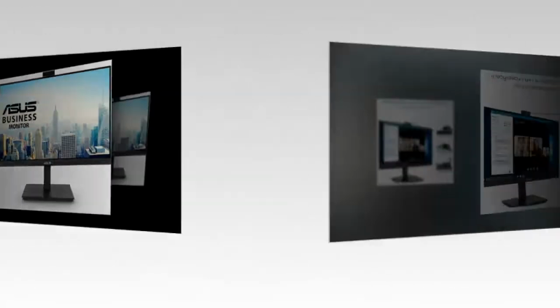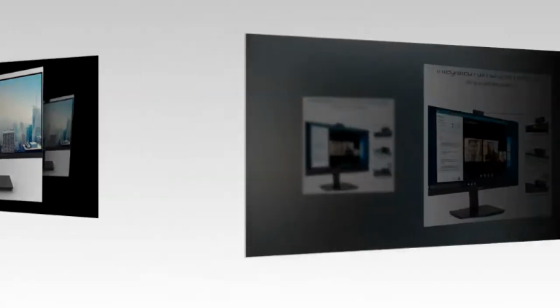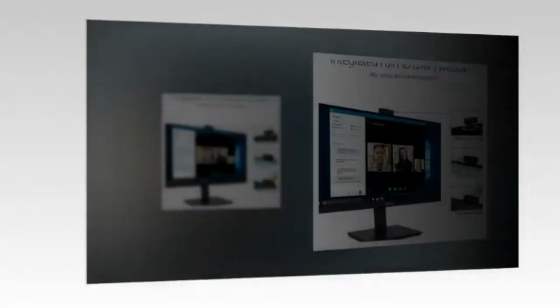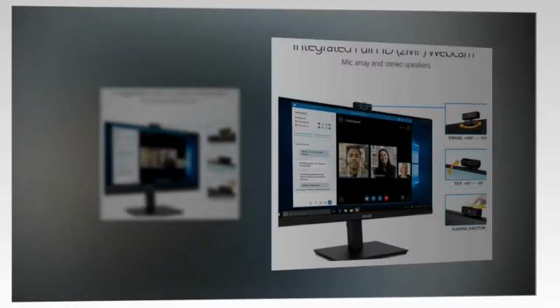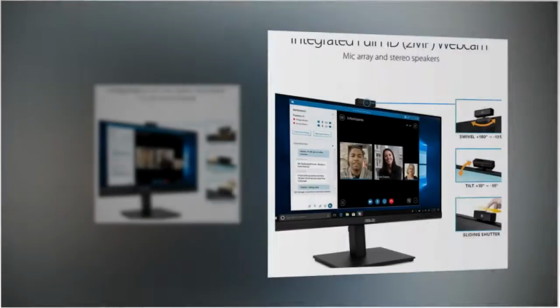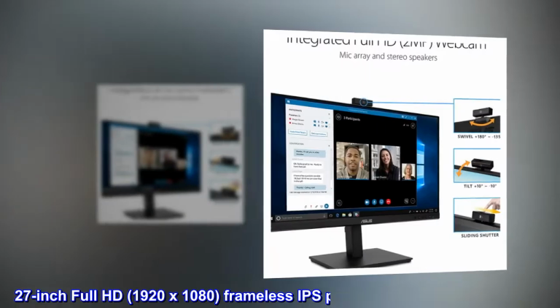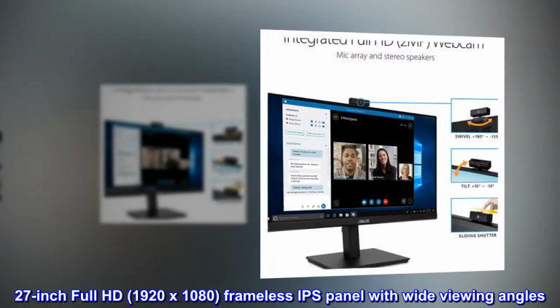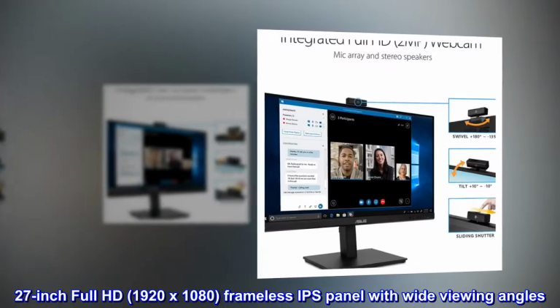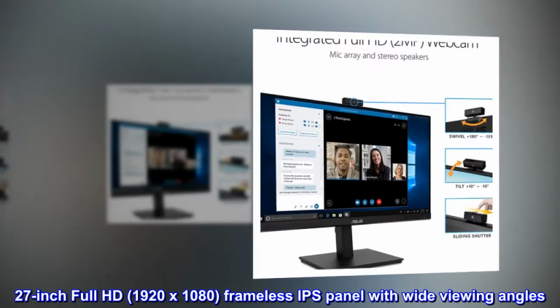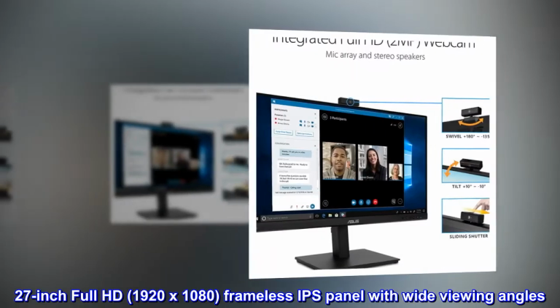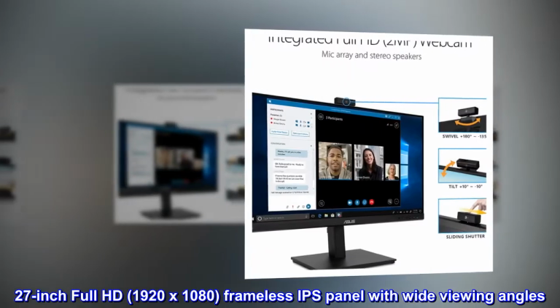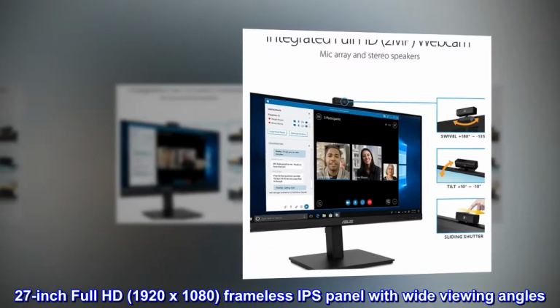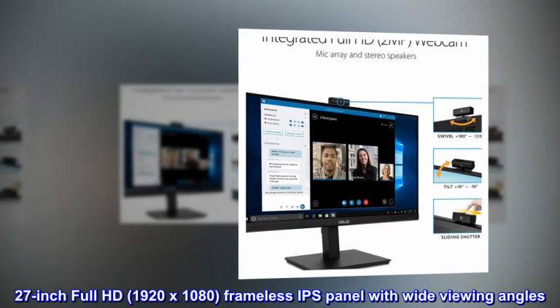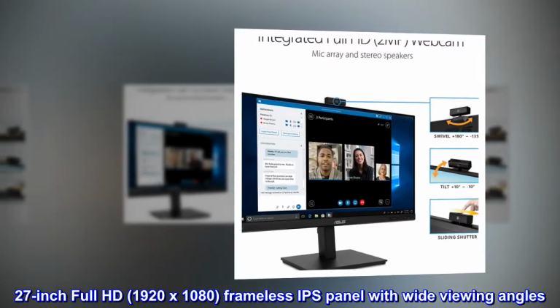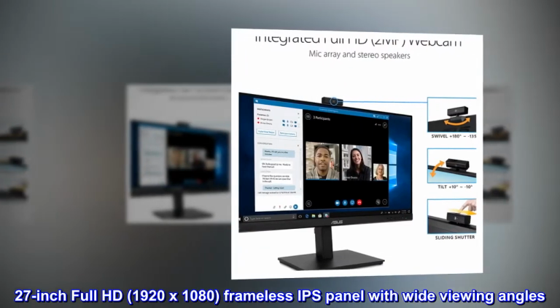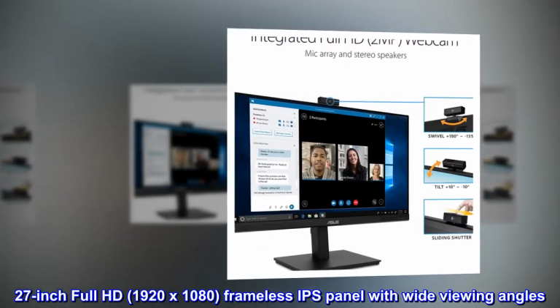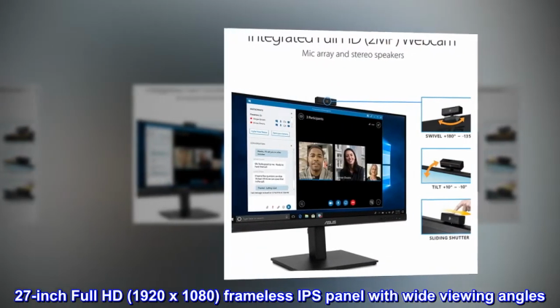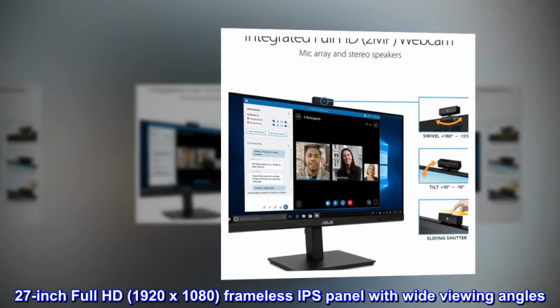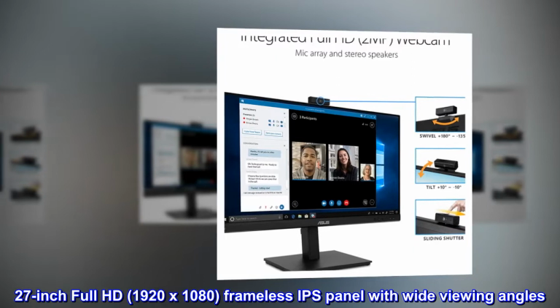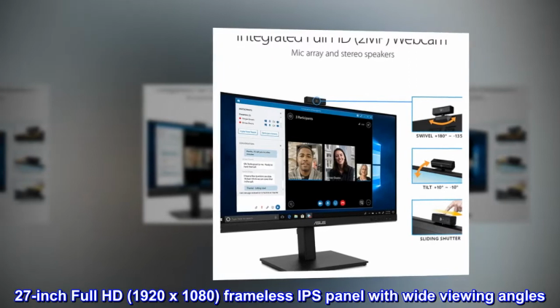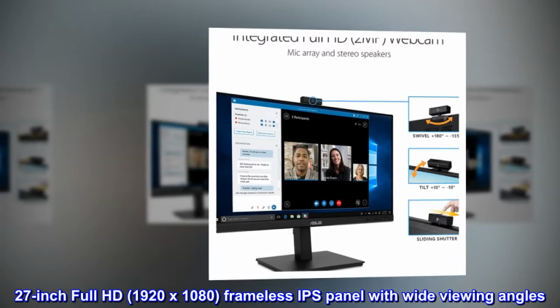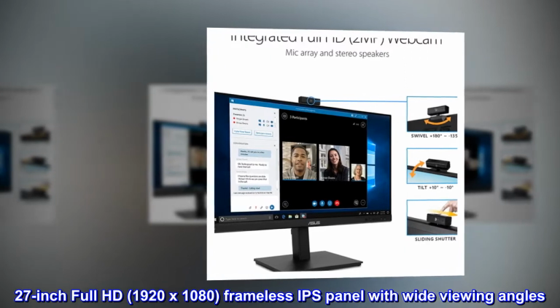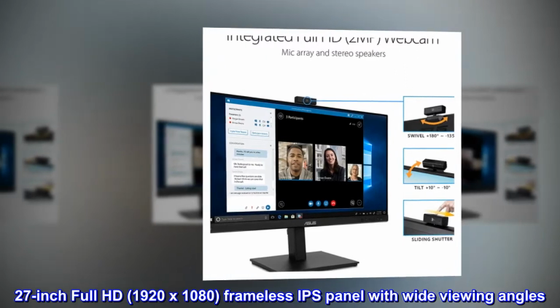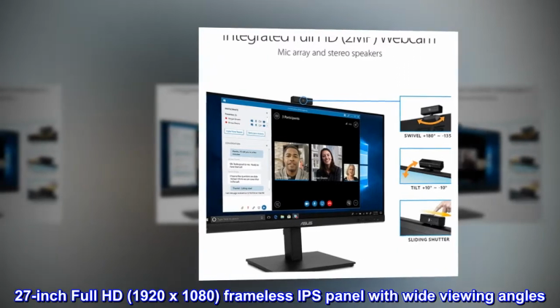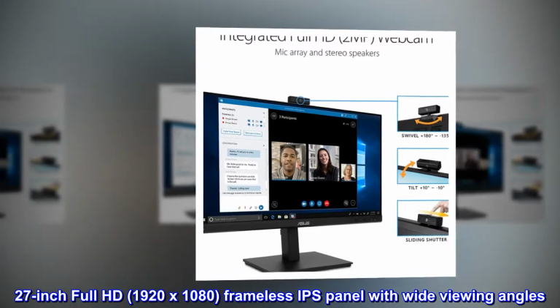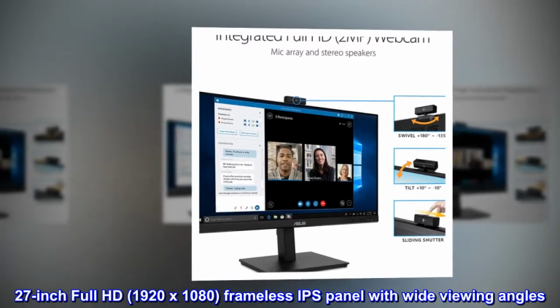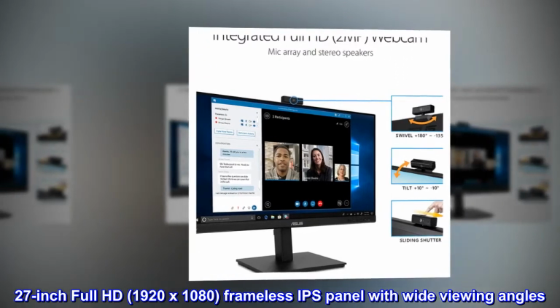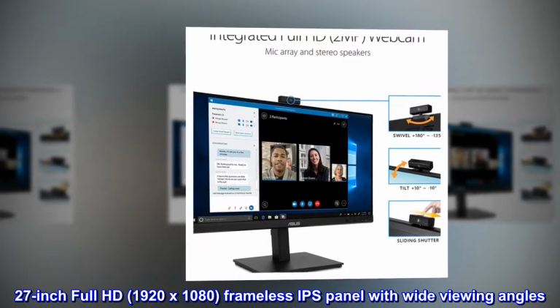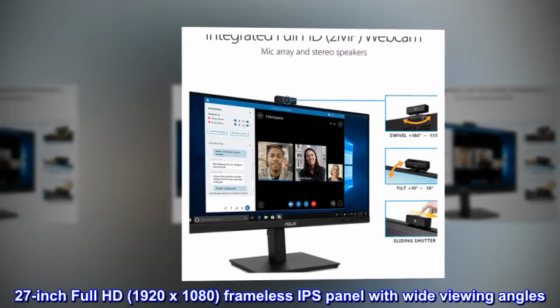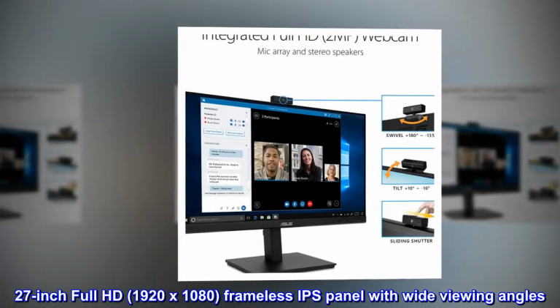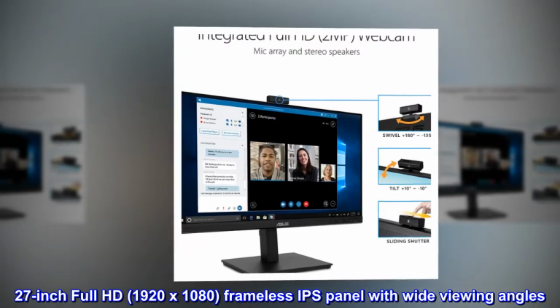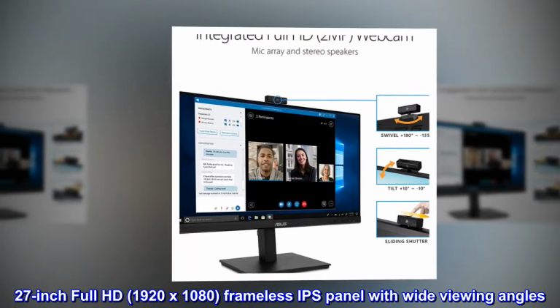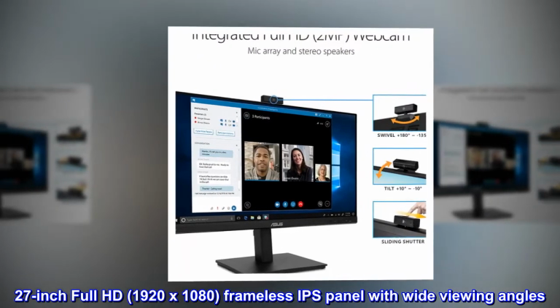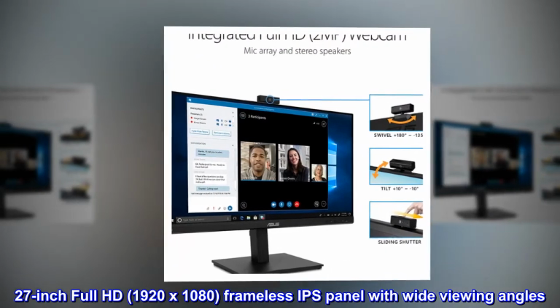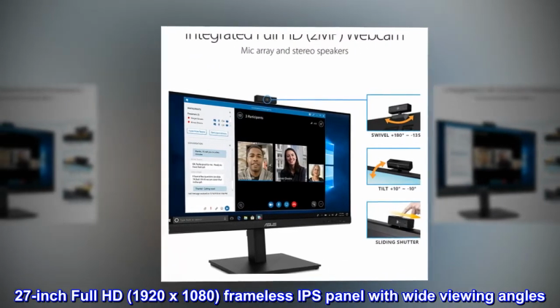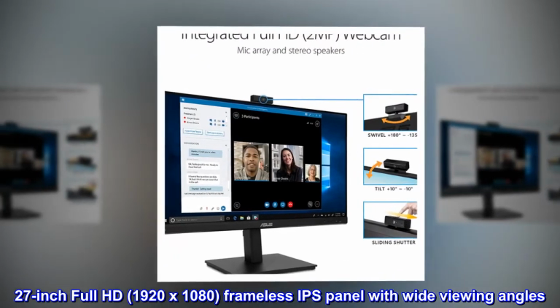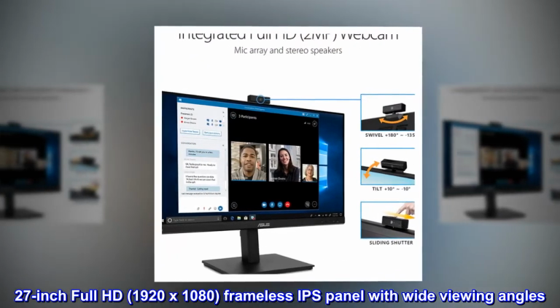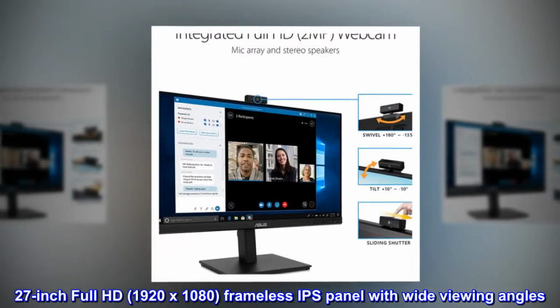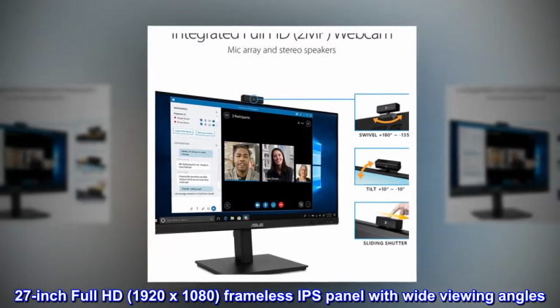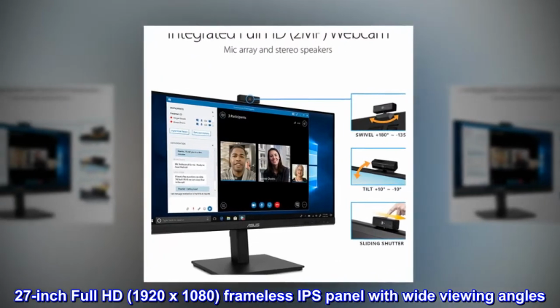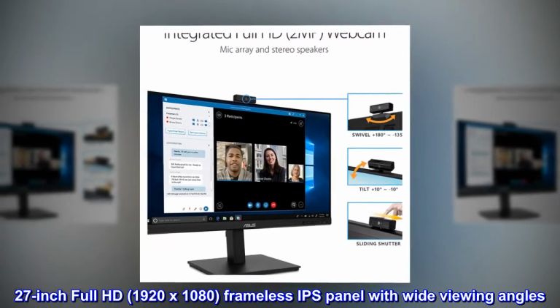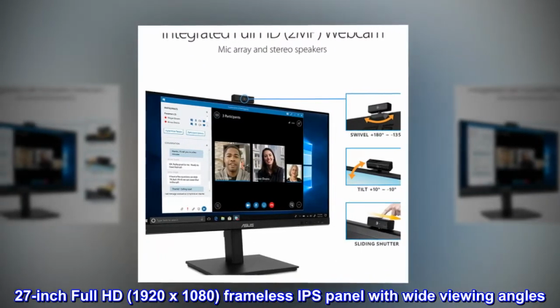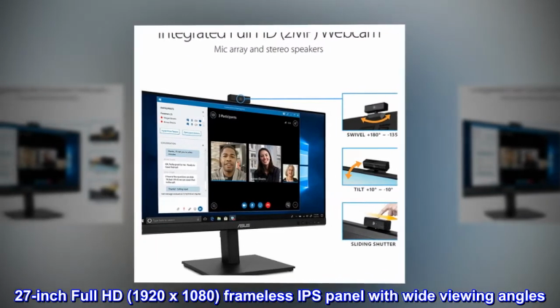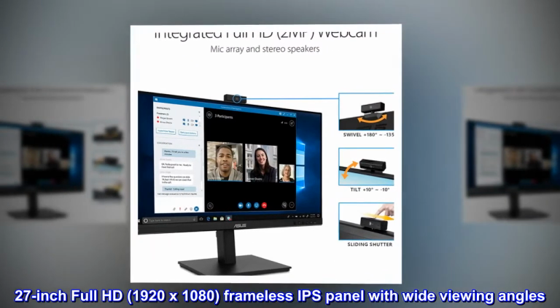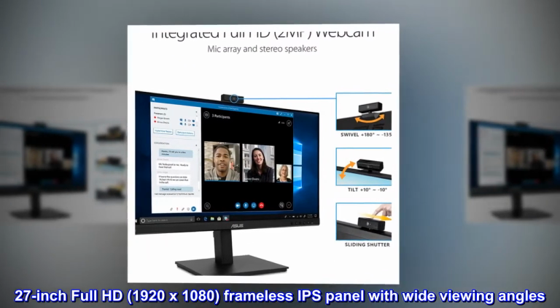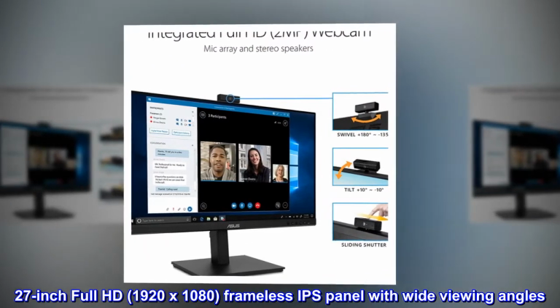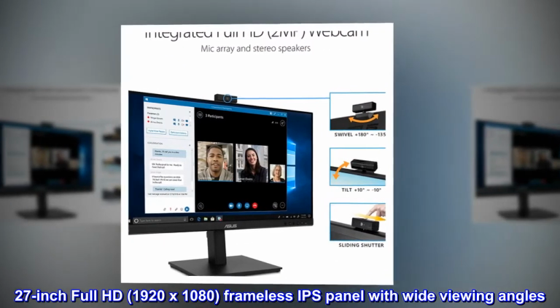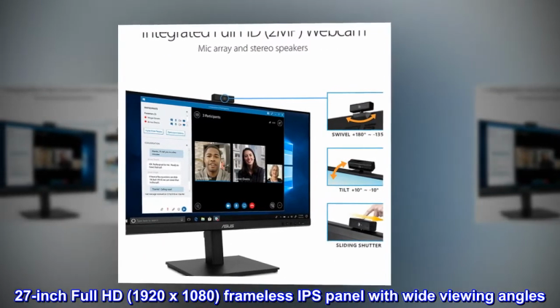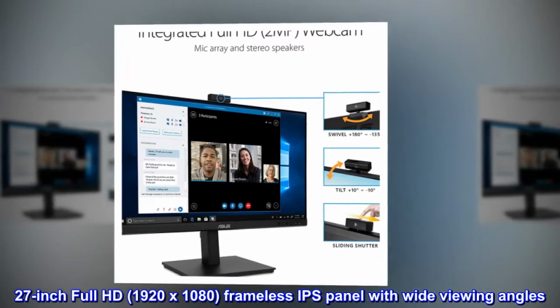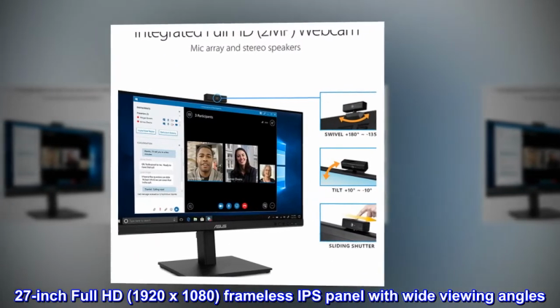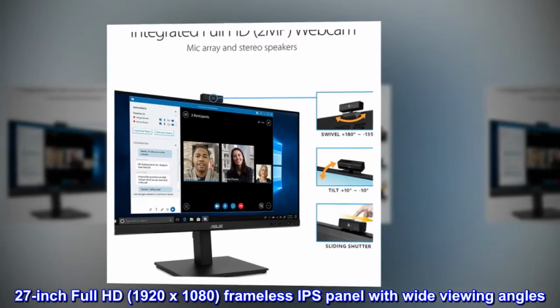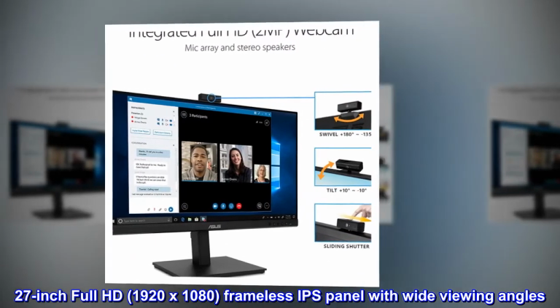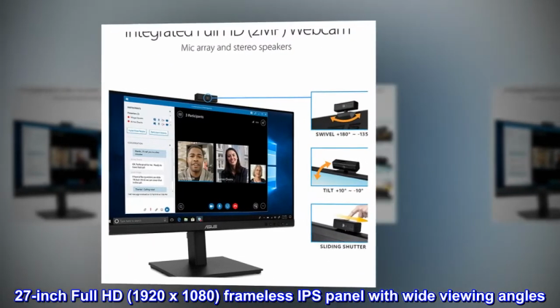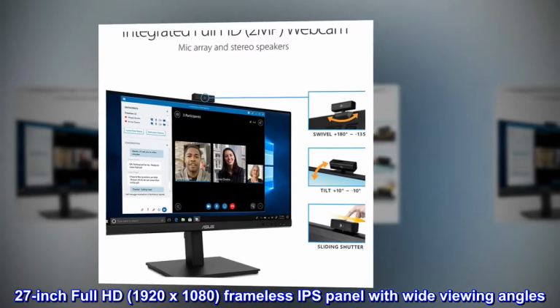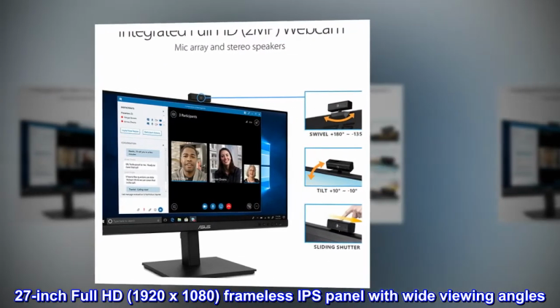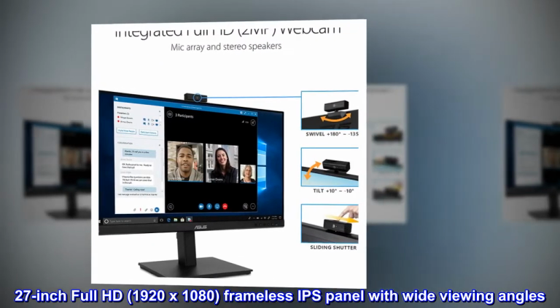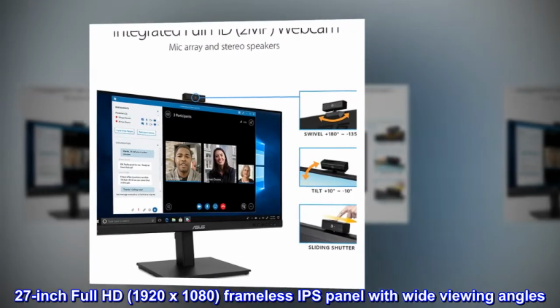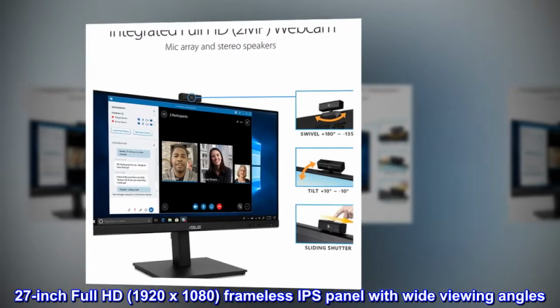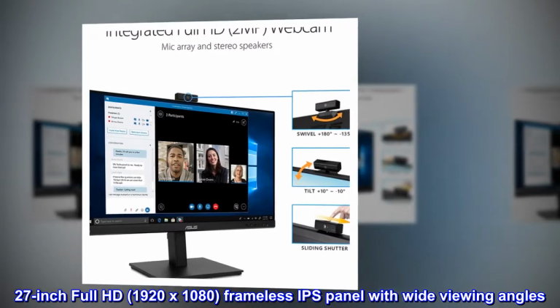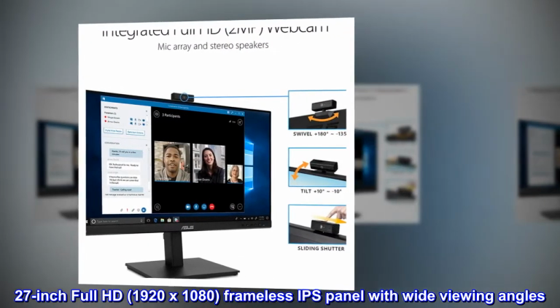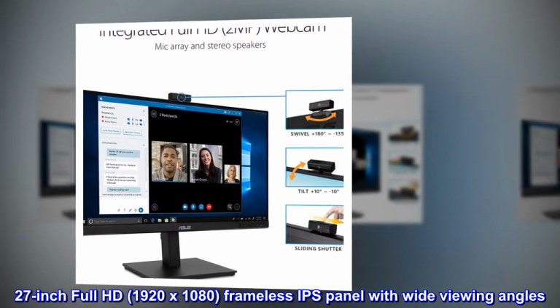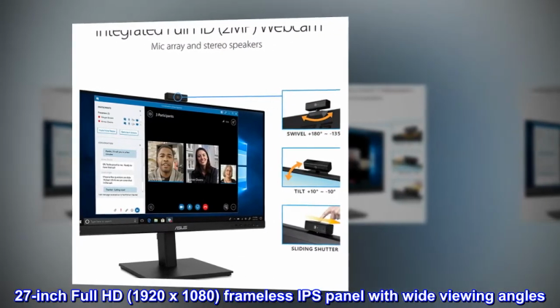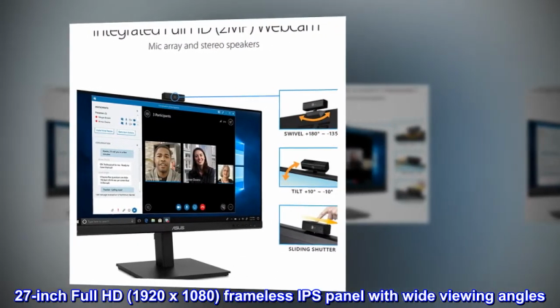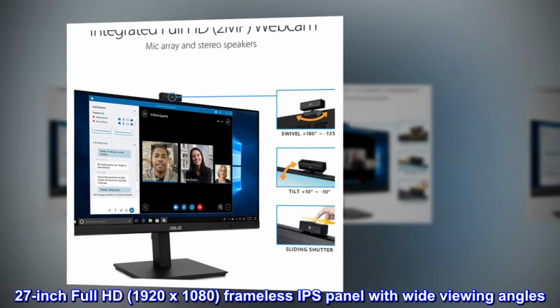27-Inch Full HD, 1920x1080, Frameless IPS Panel with Wide Viewing Angles.